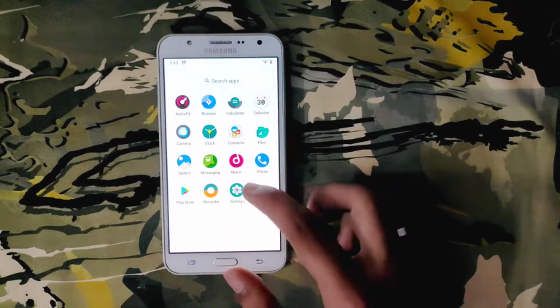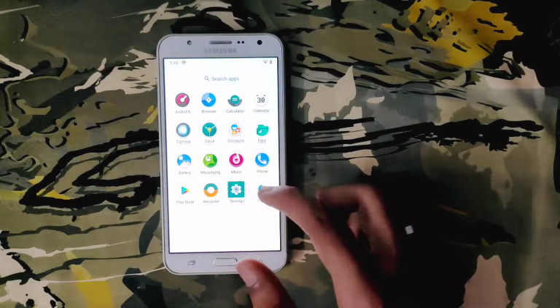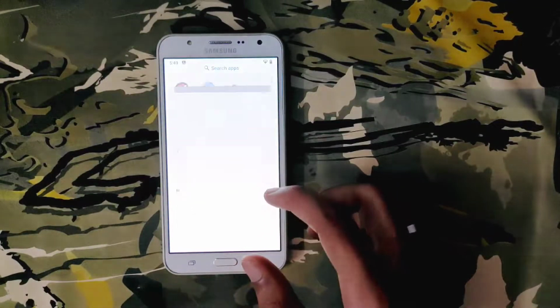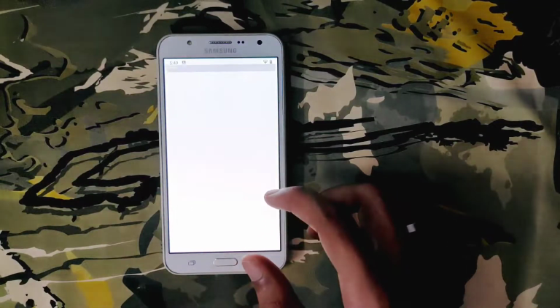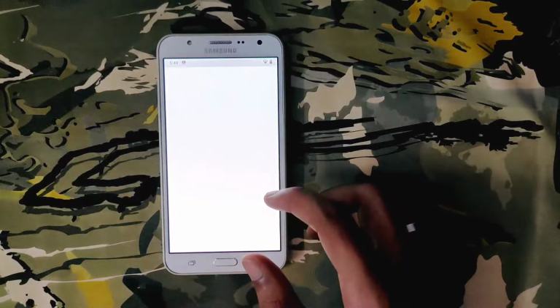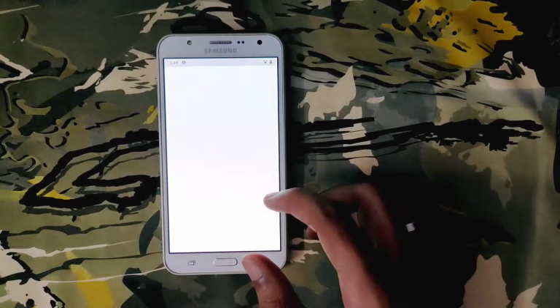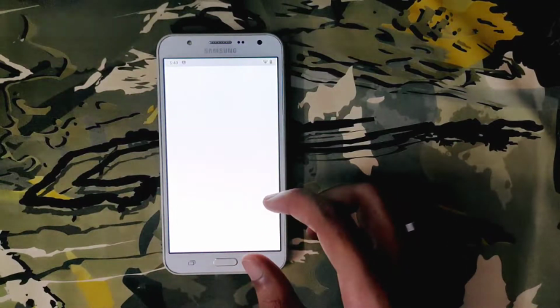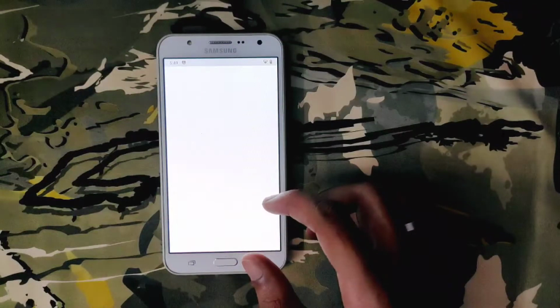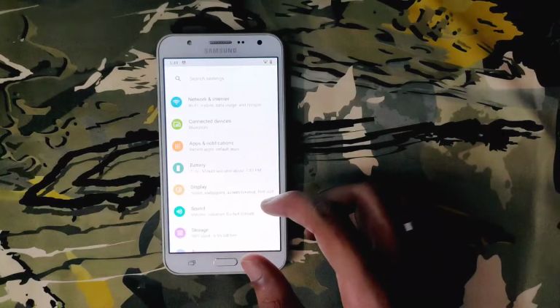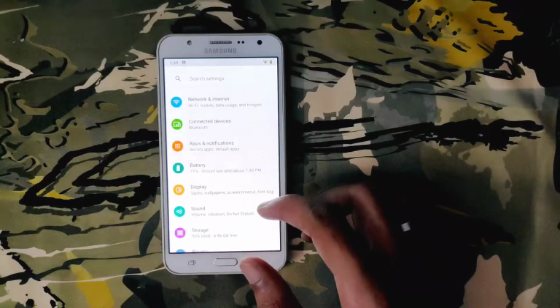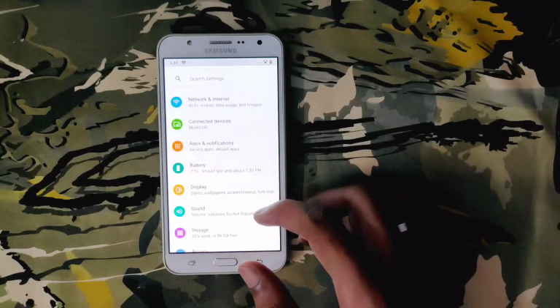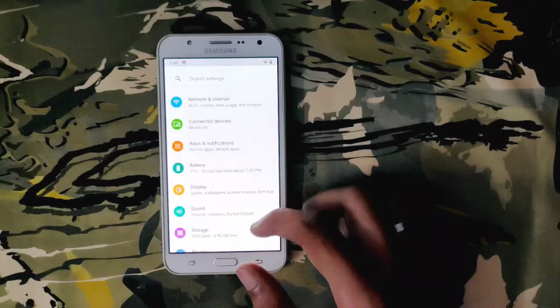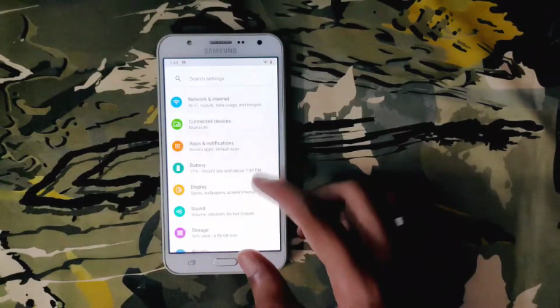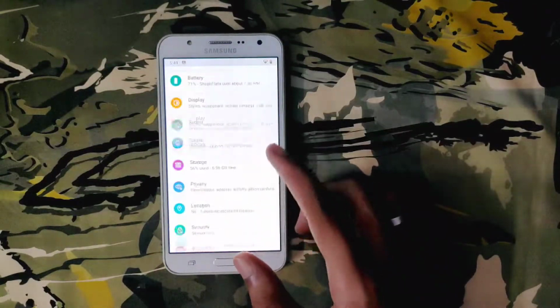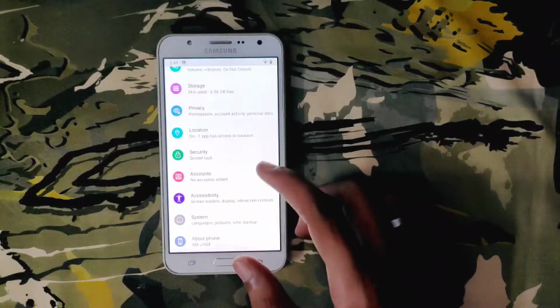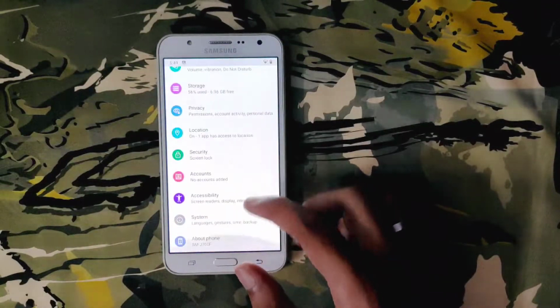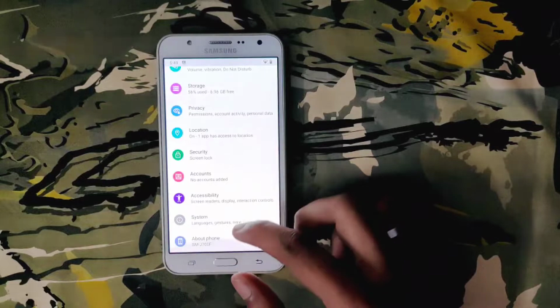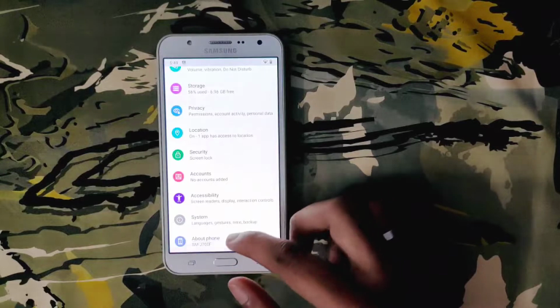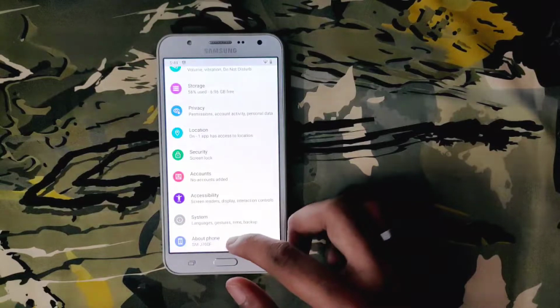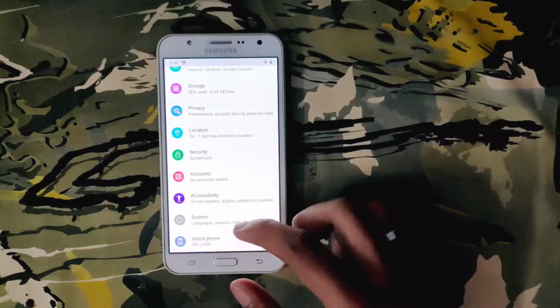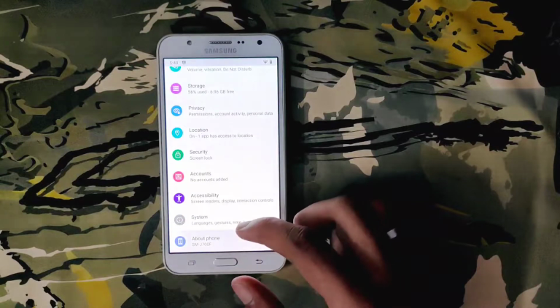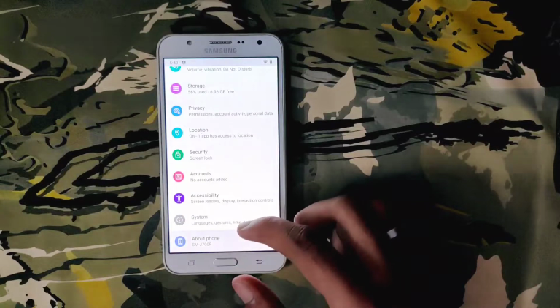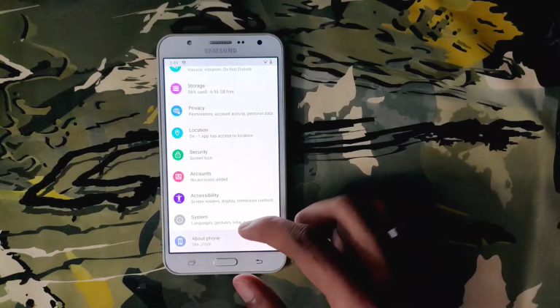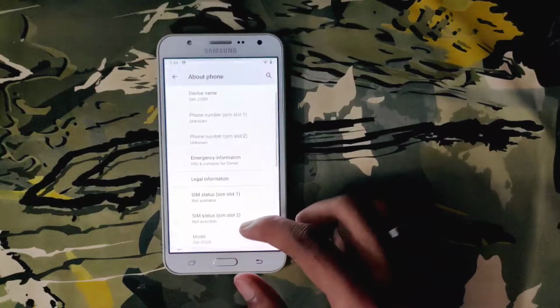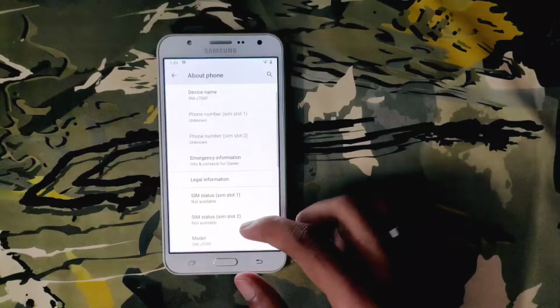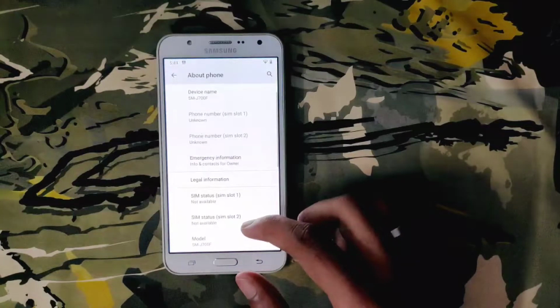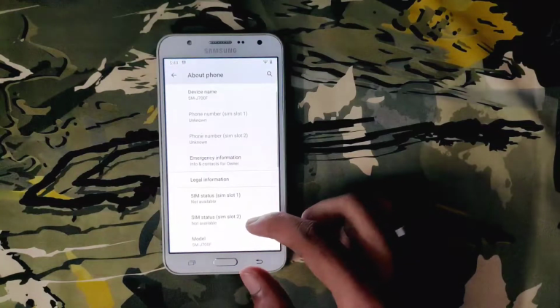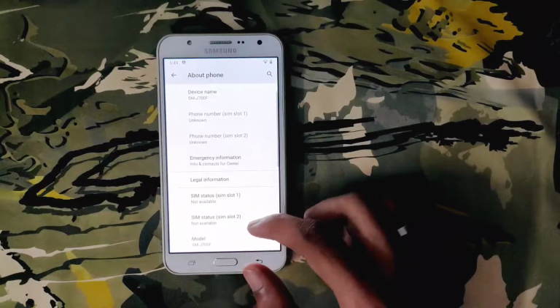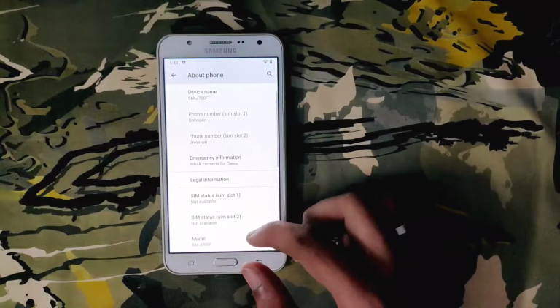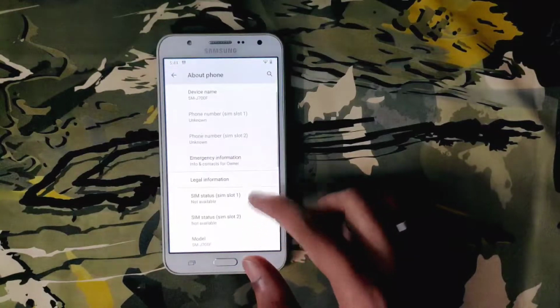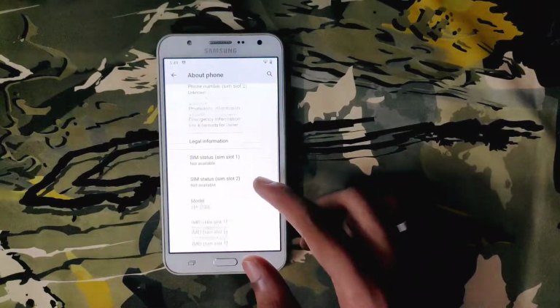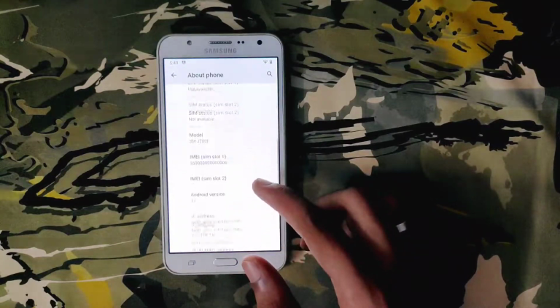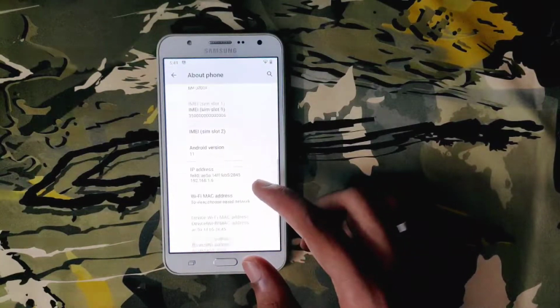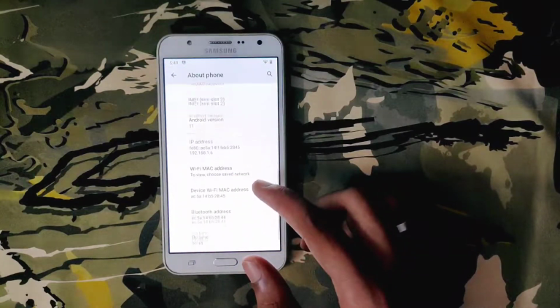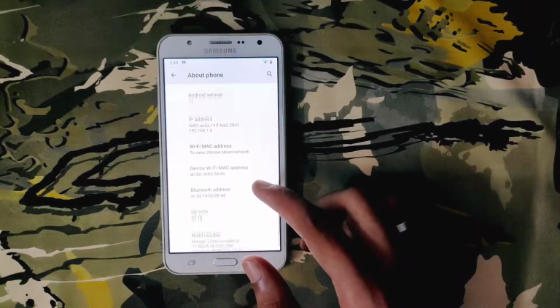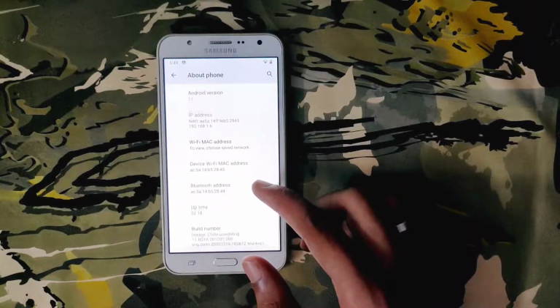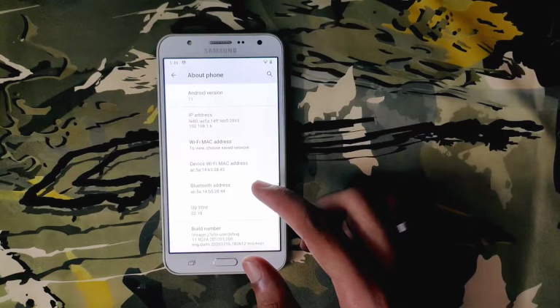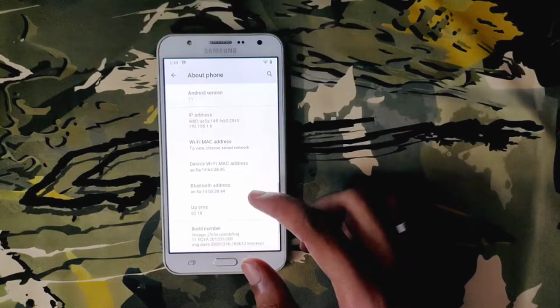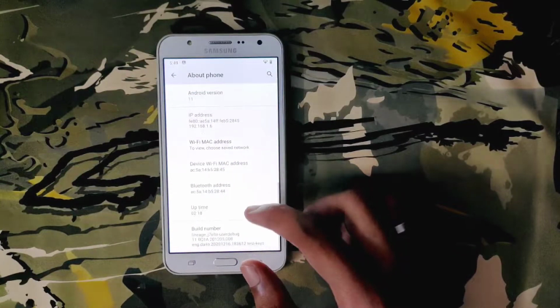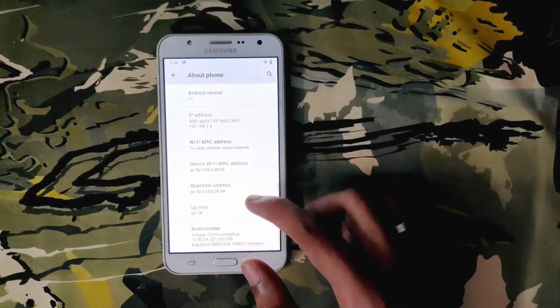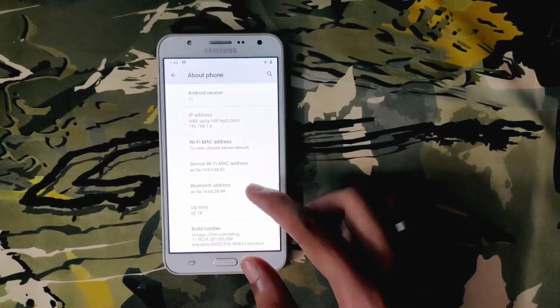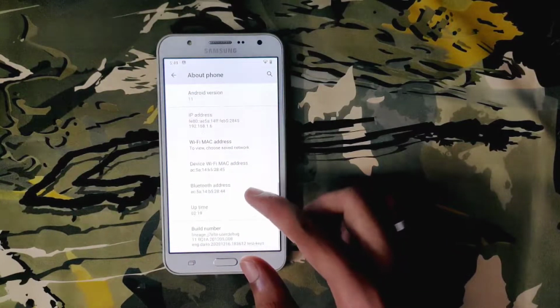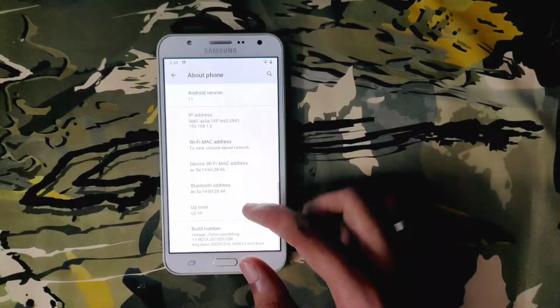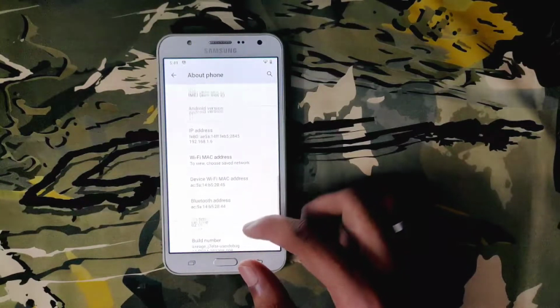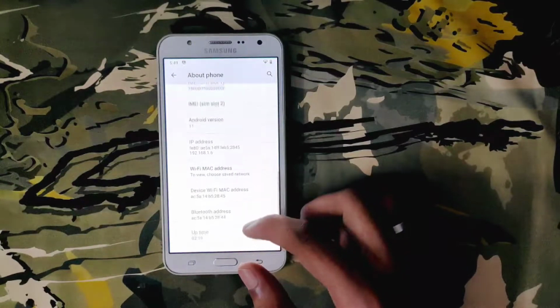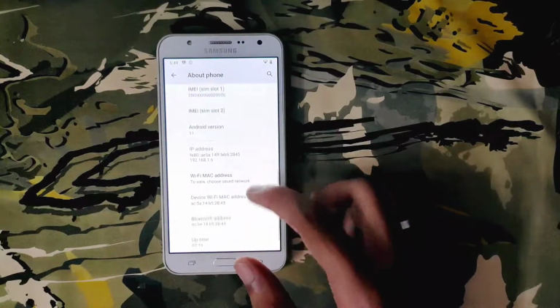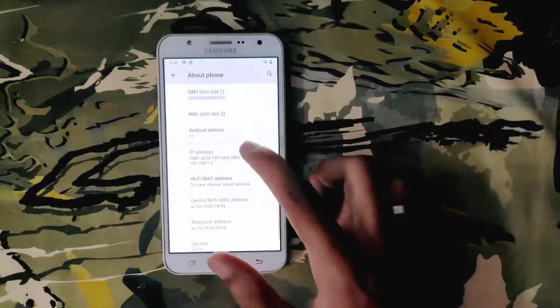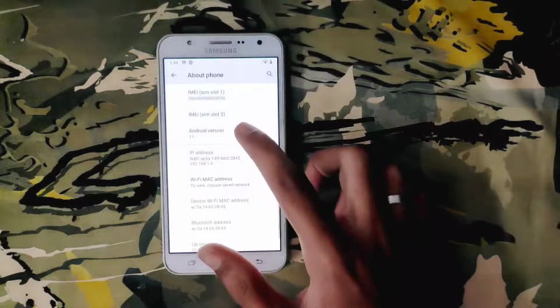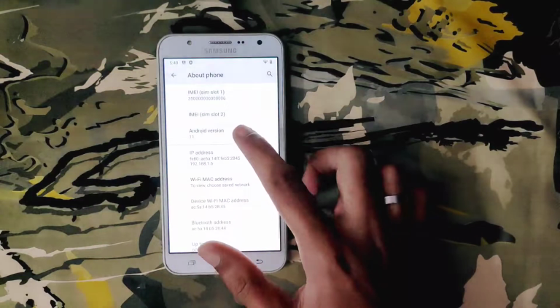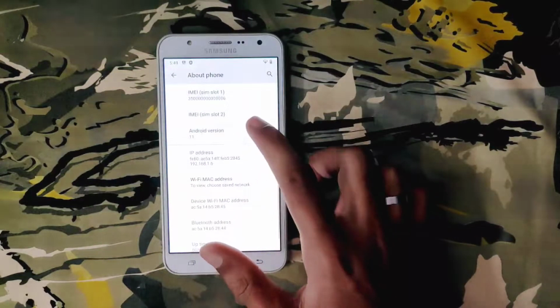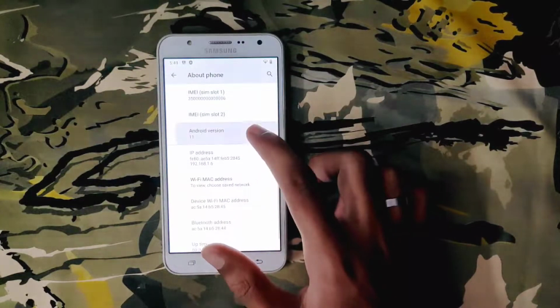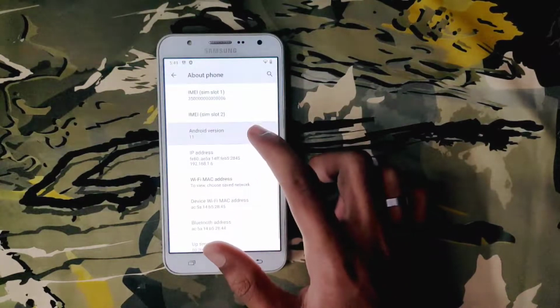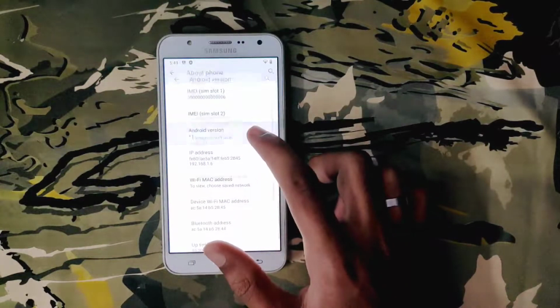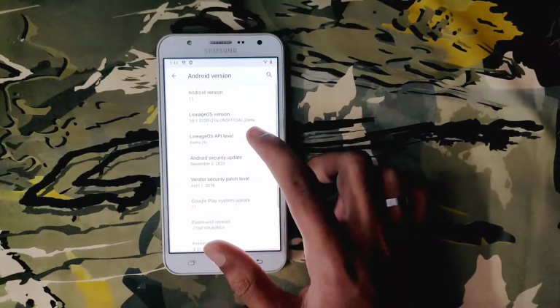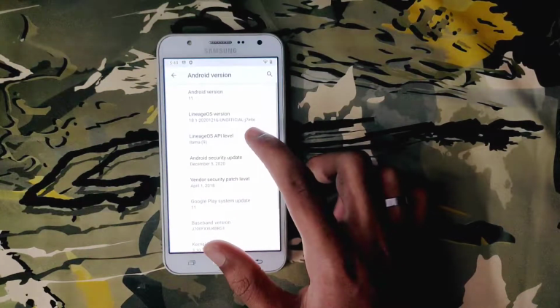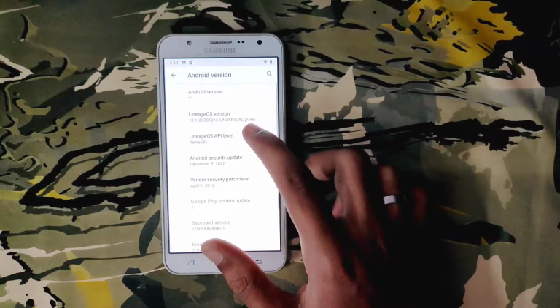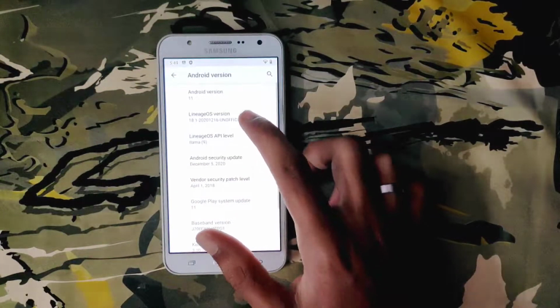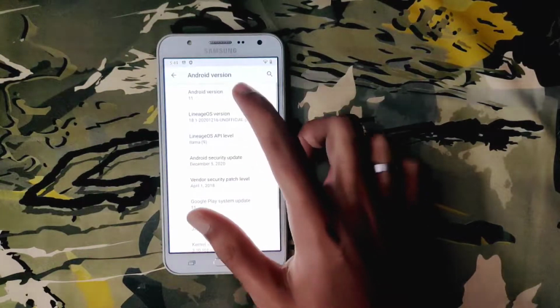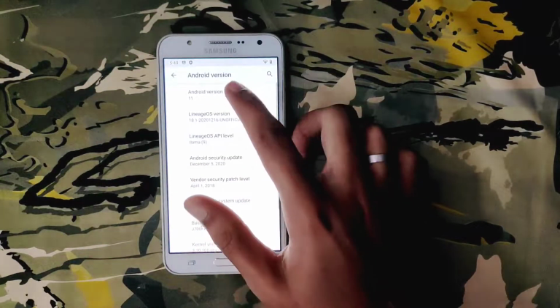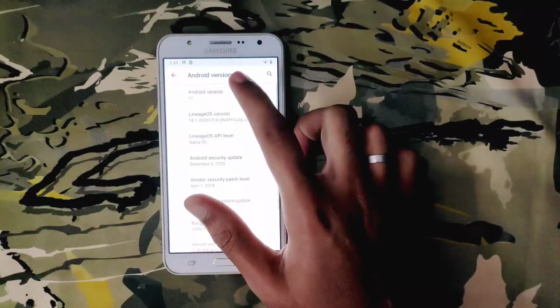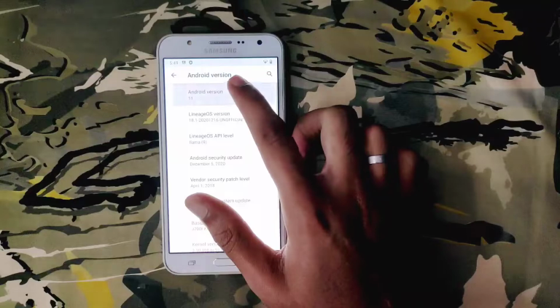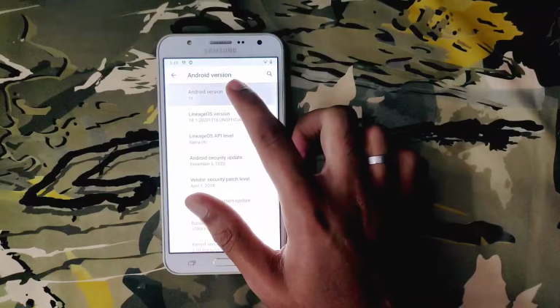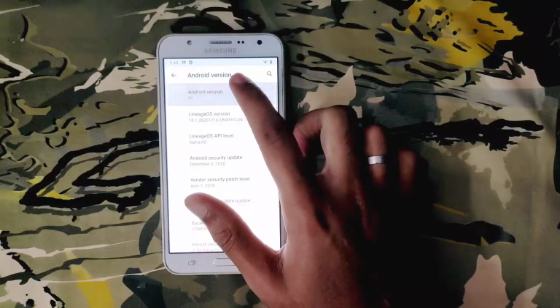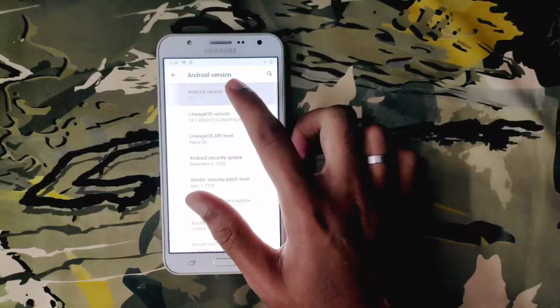Hello guys, in this video I'm gonna show you how to install Android 11 on Samsung J7. So let's get started.